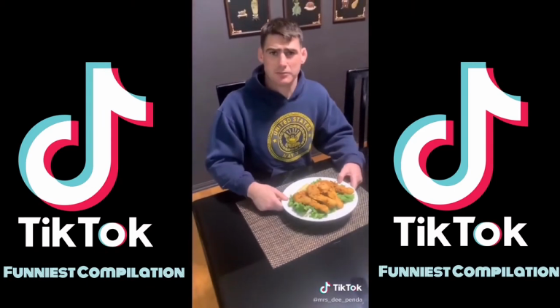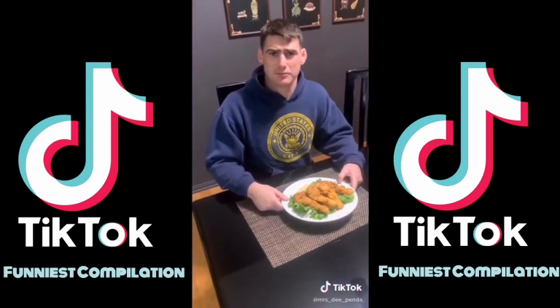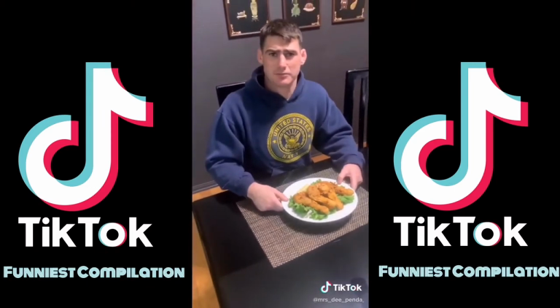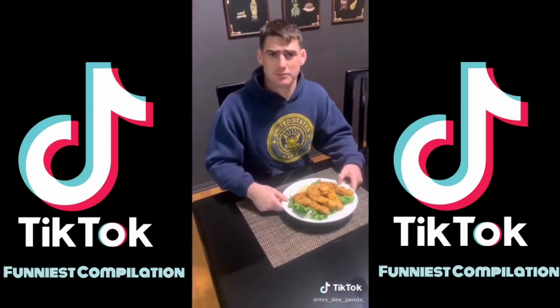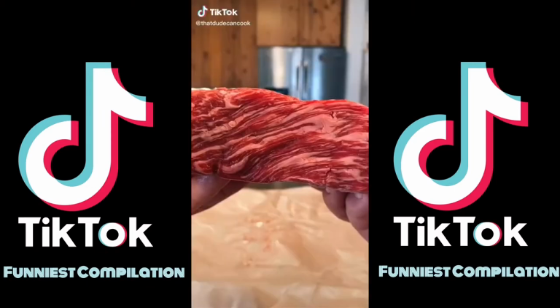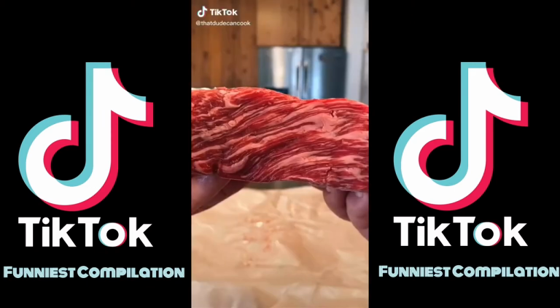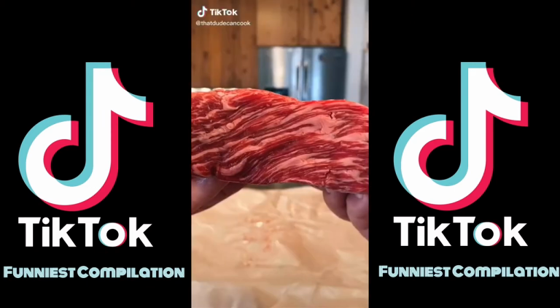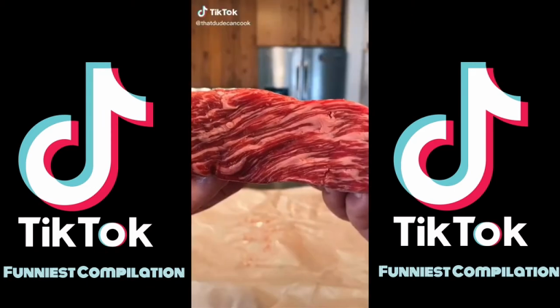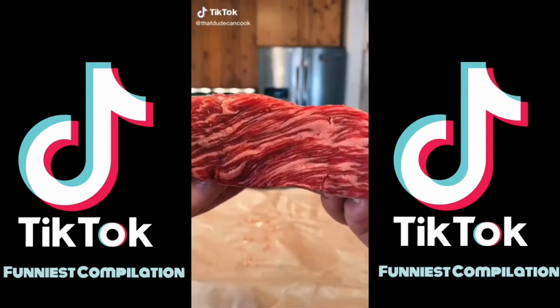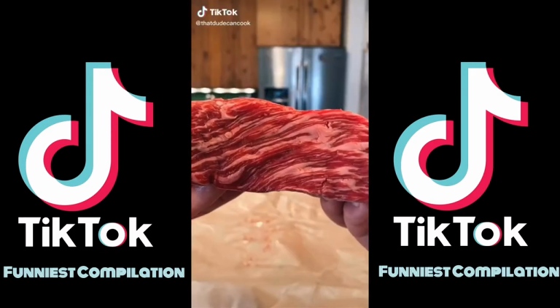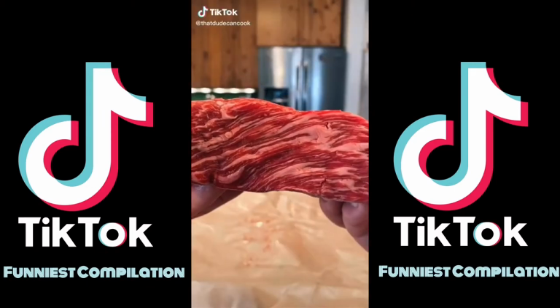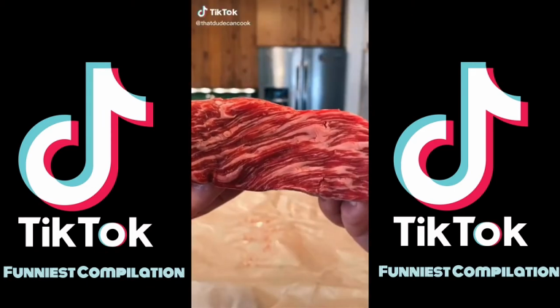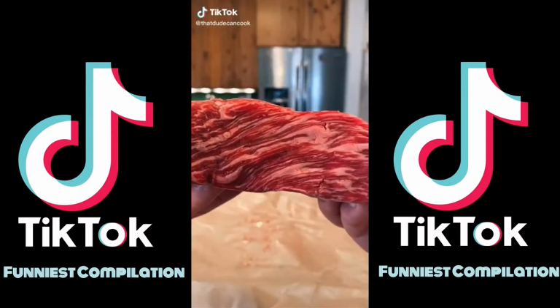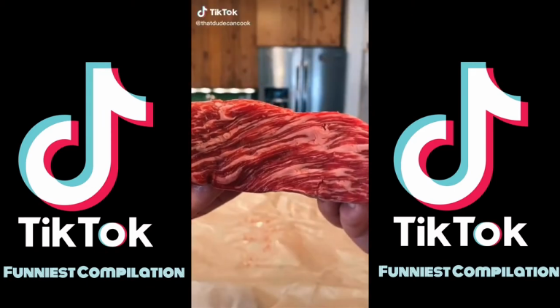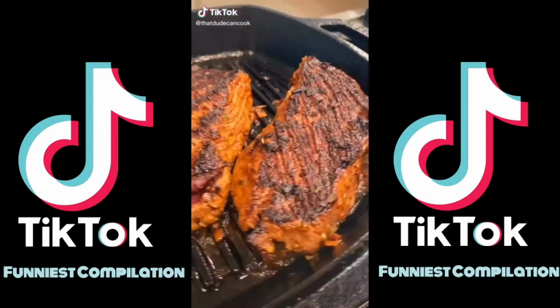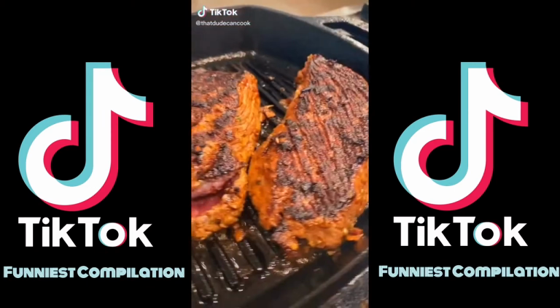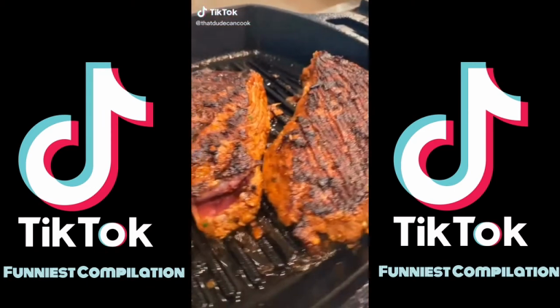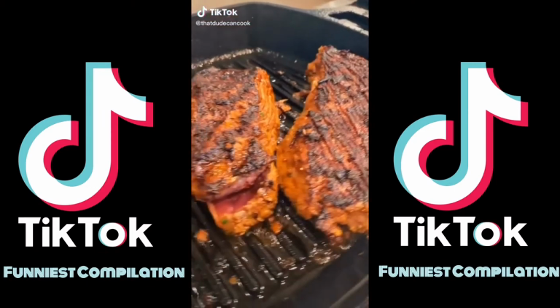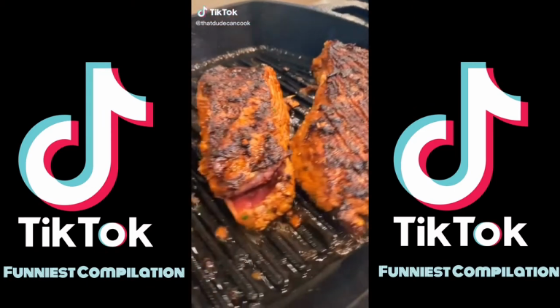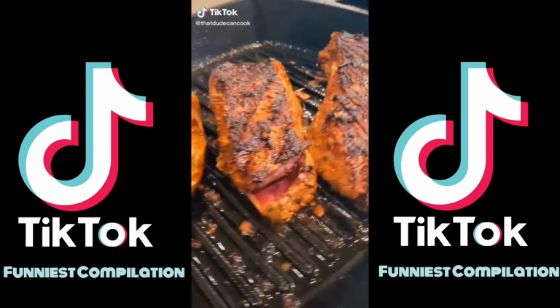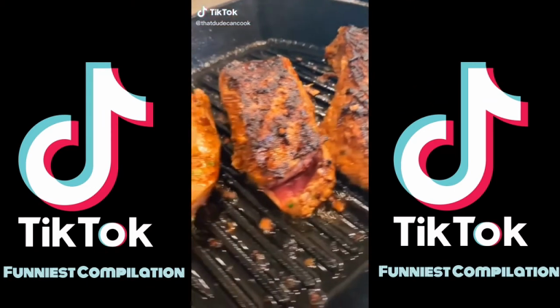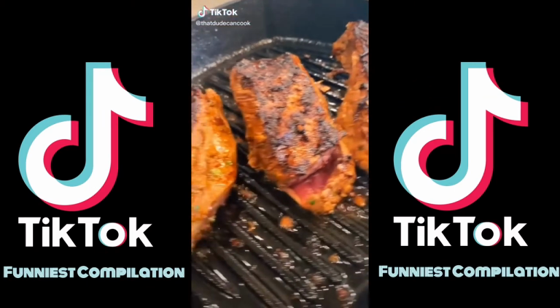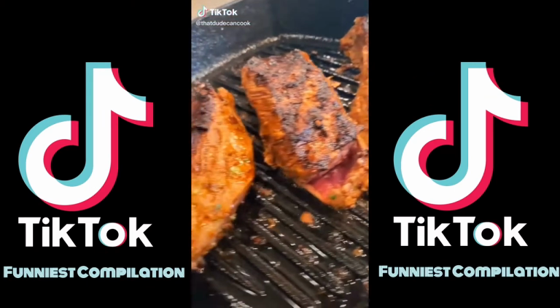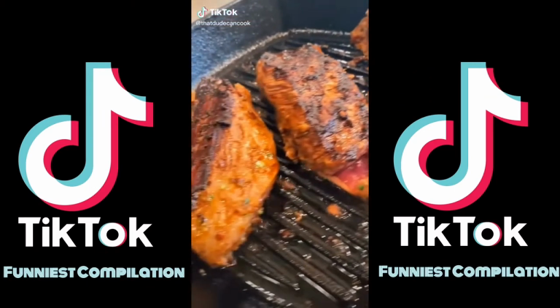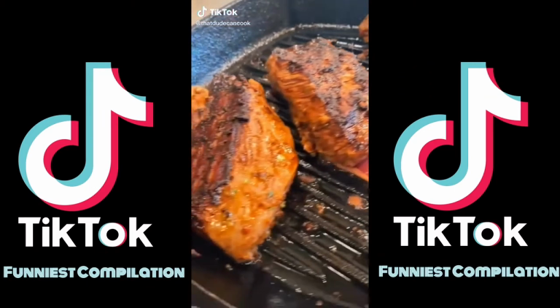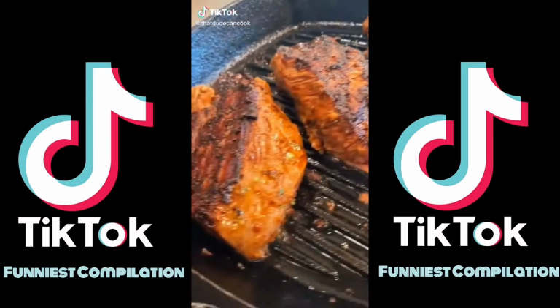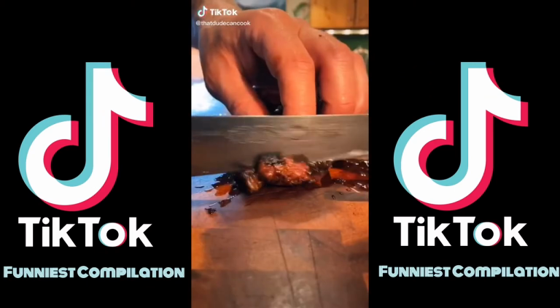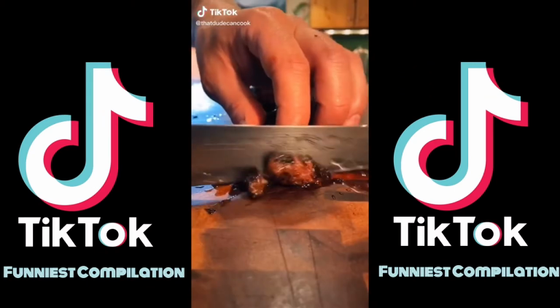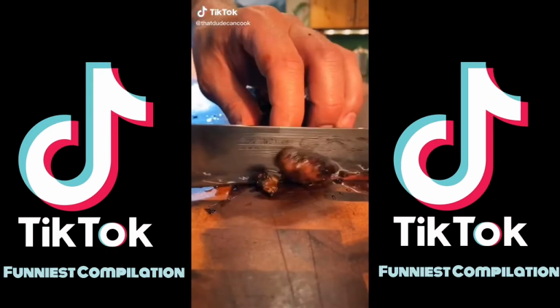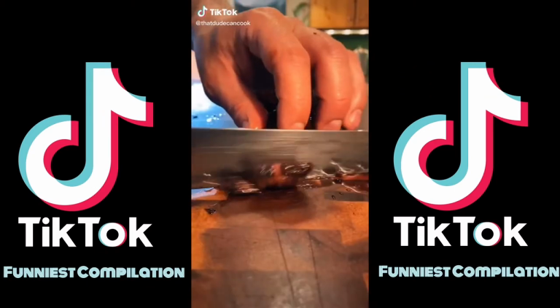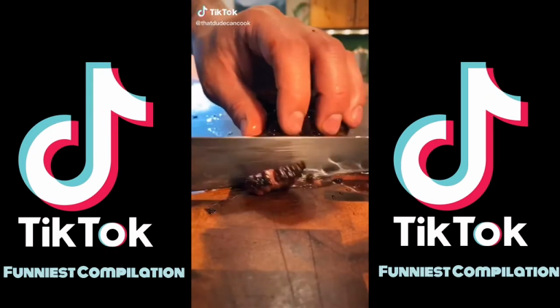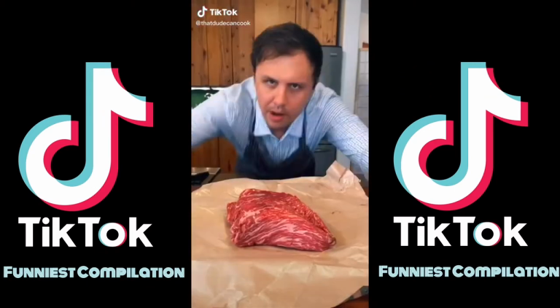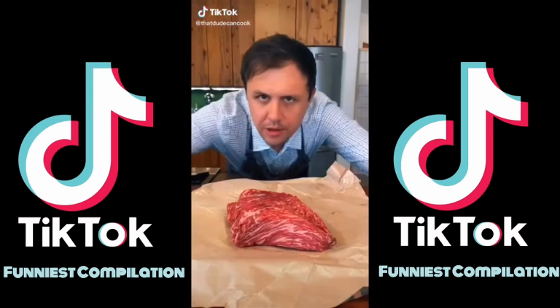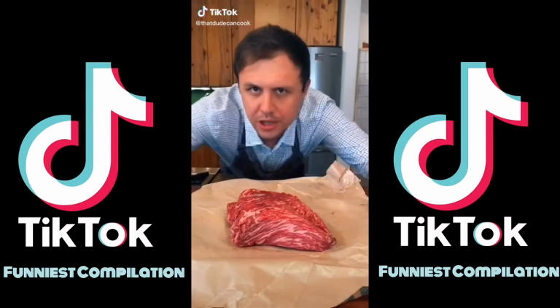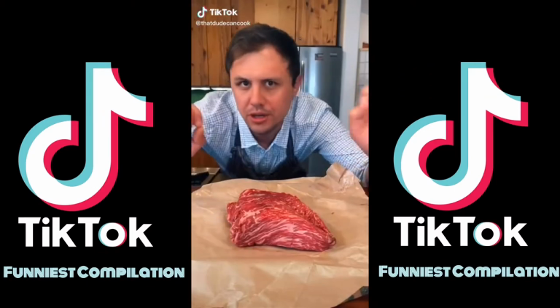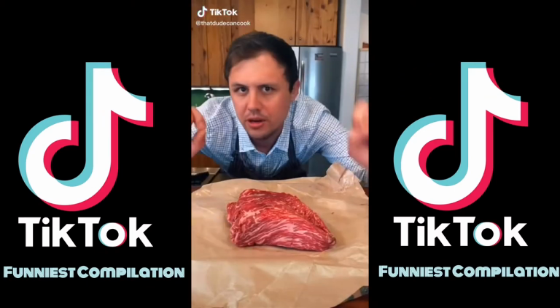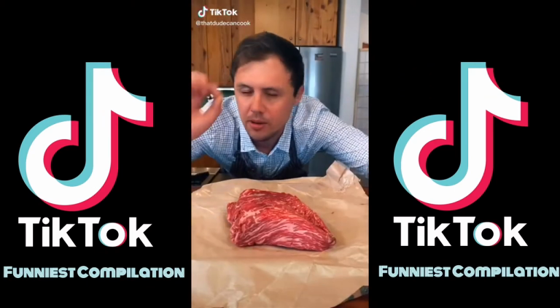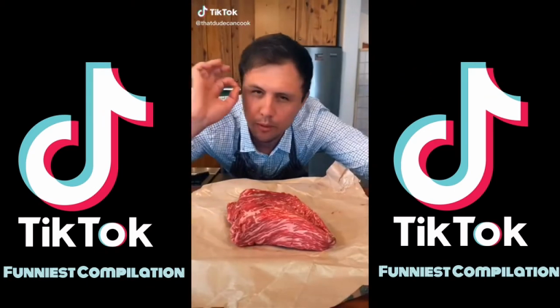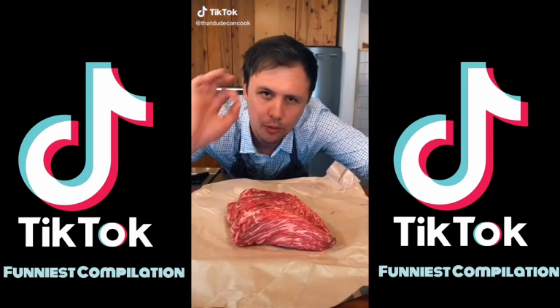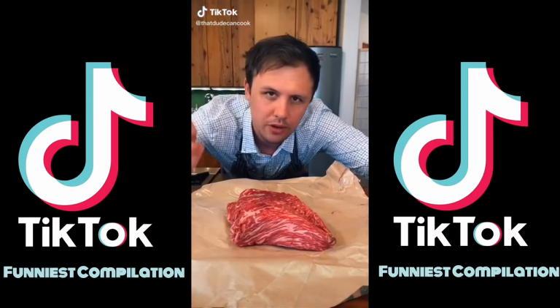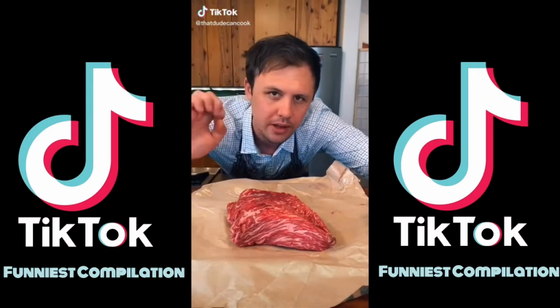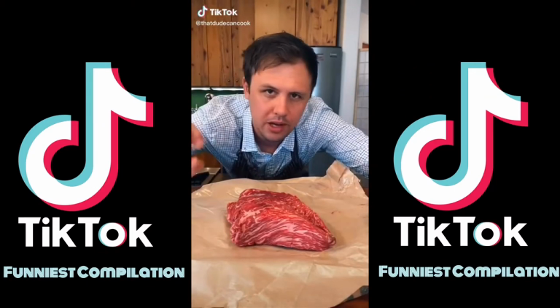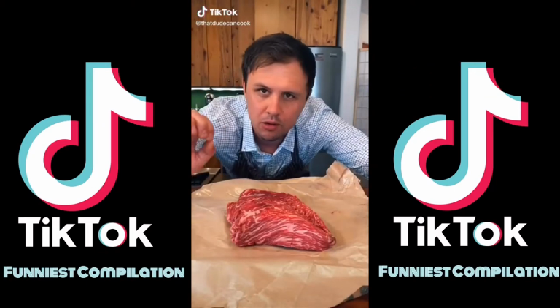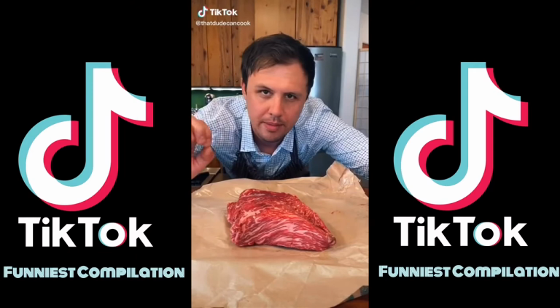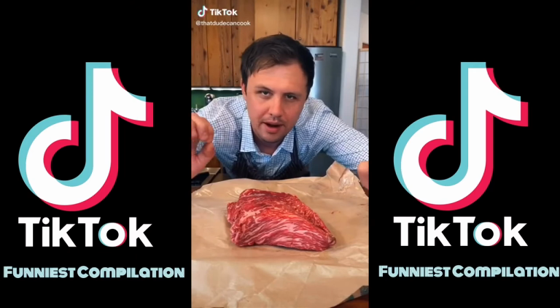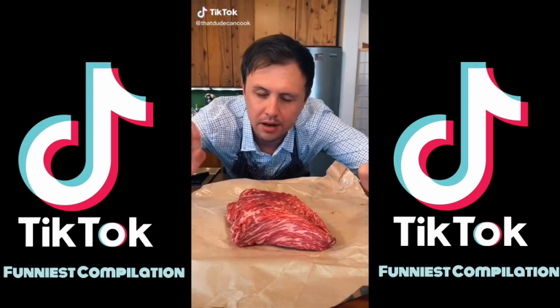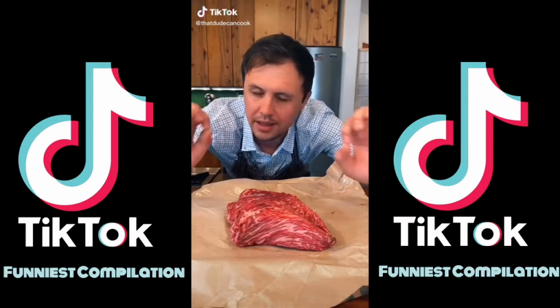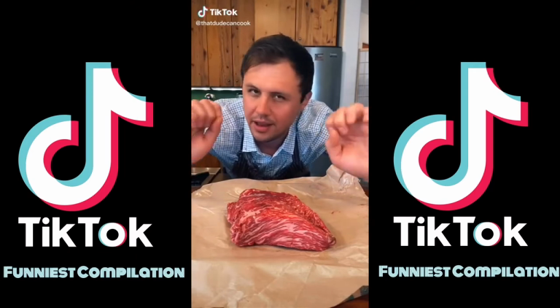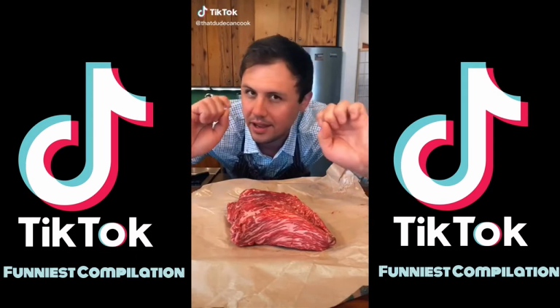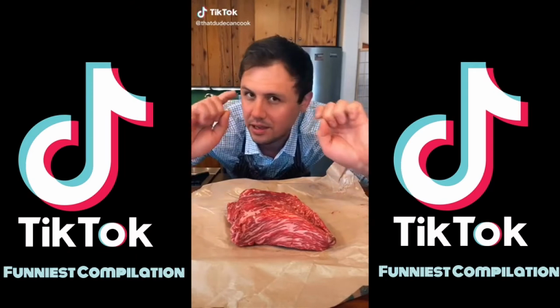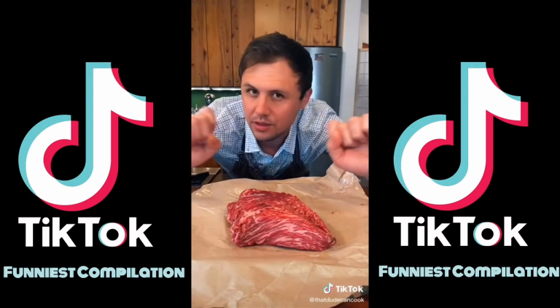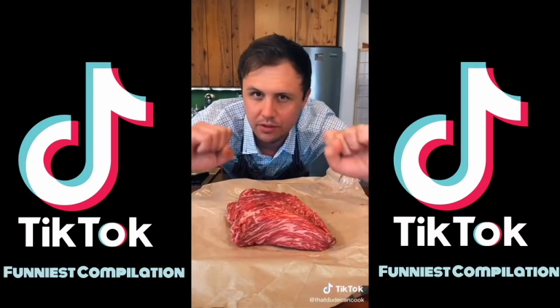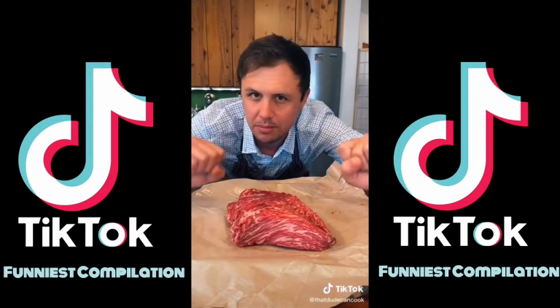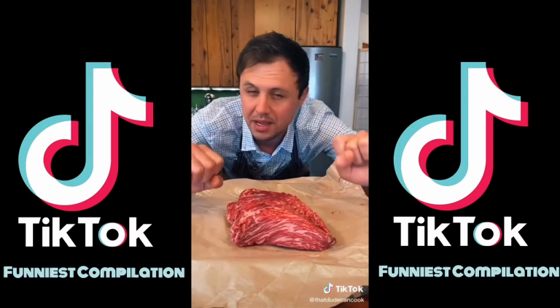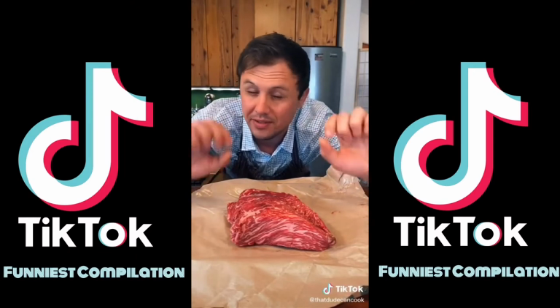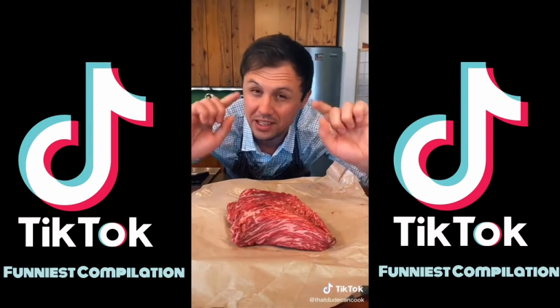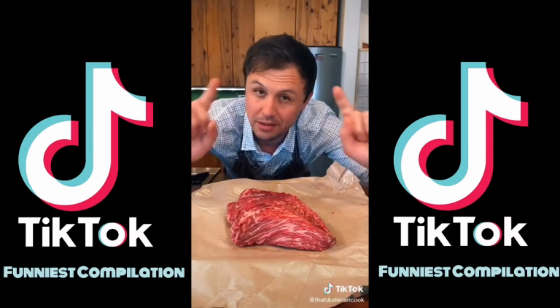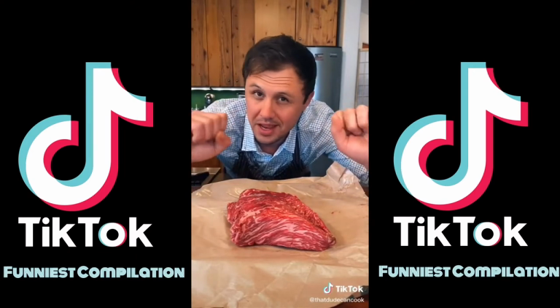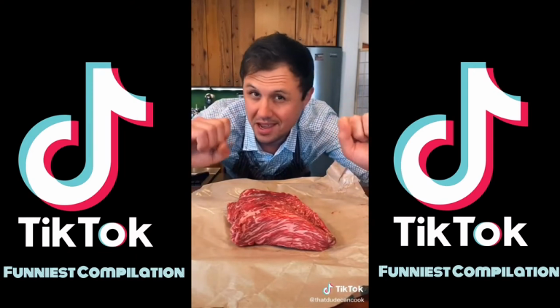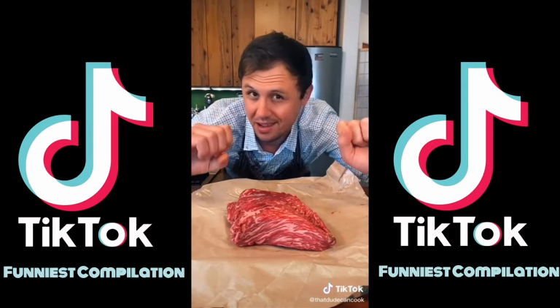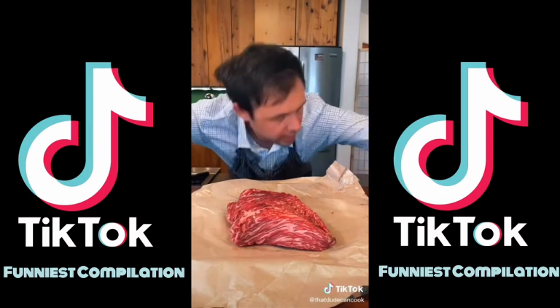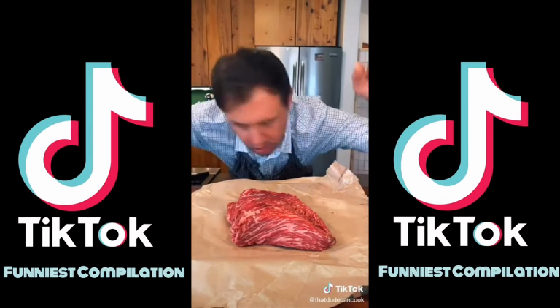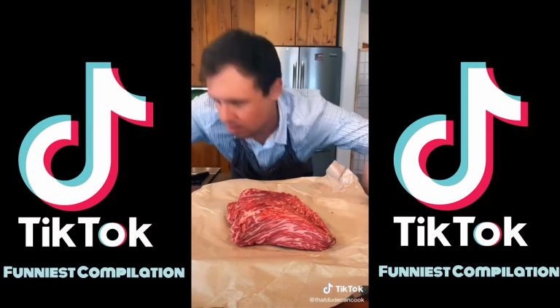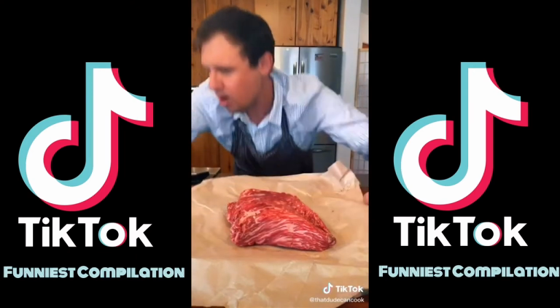Look at that marbling. Slice. I want to show you a really cool marinade that I use for beef — it's unique. Let's go.